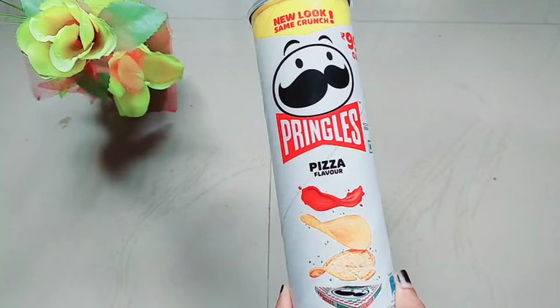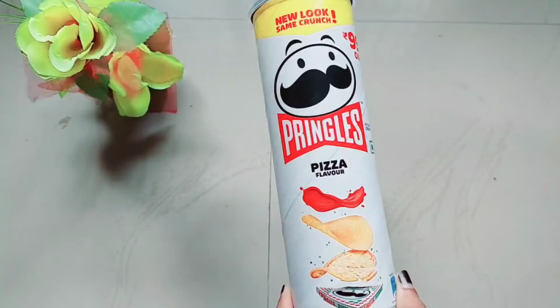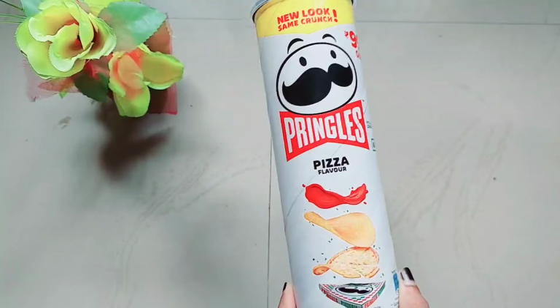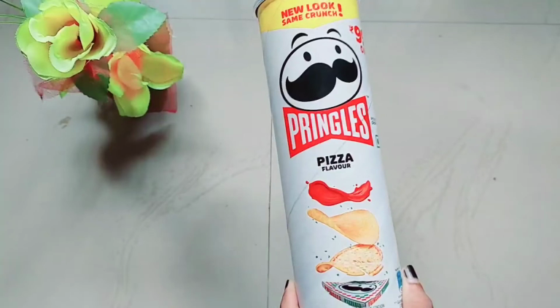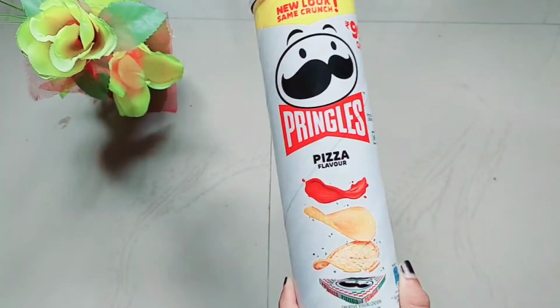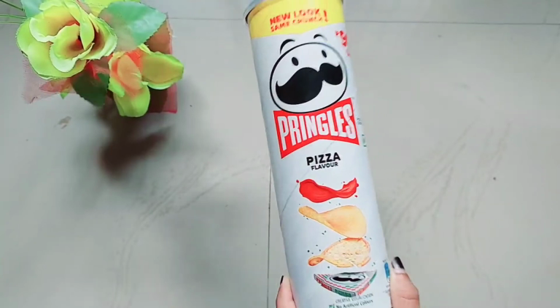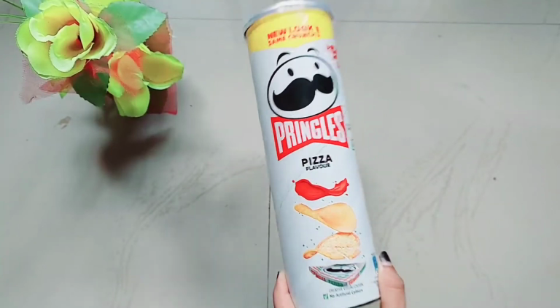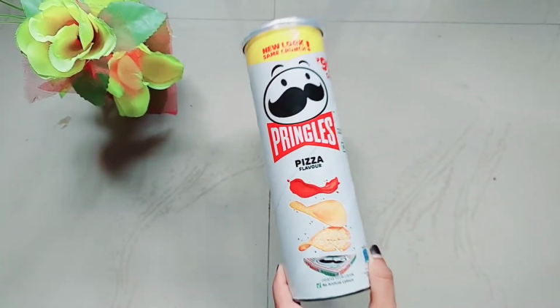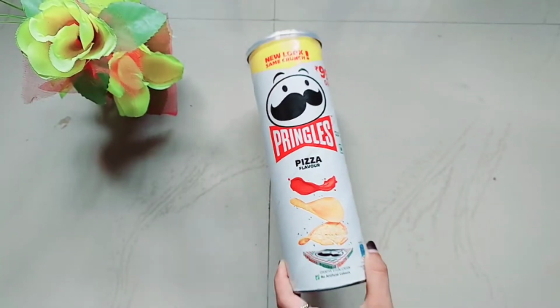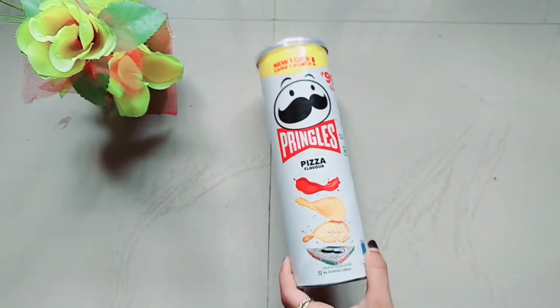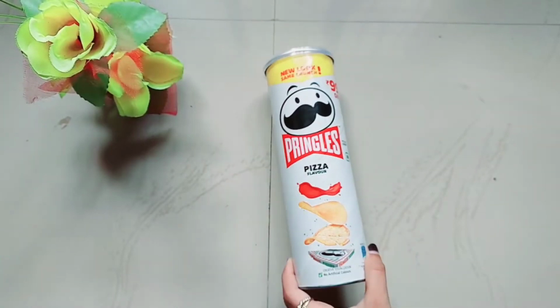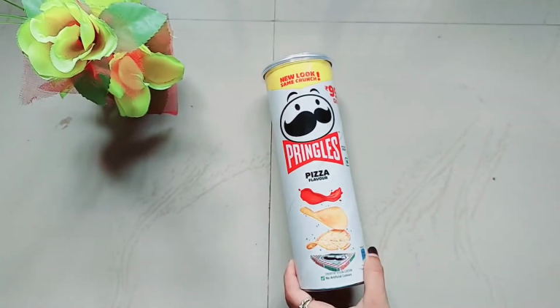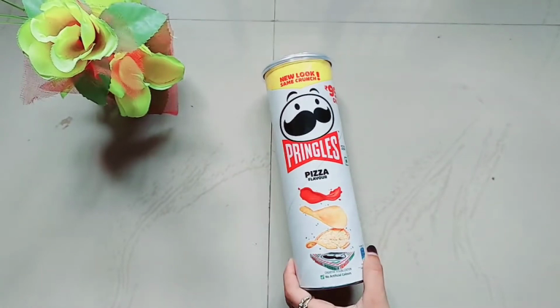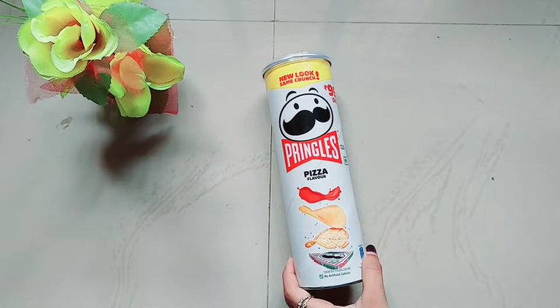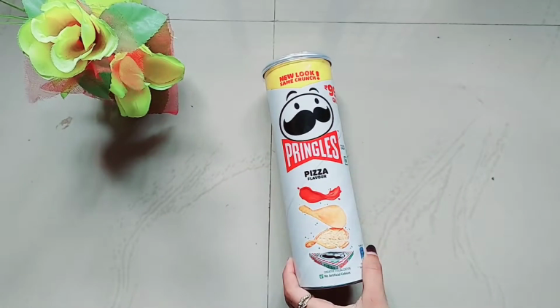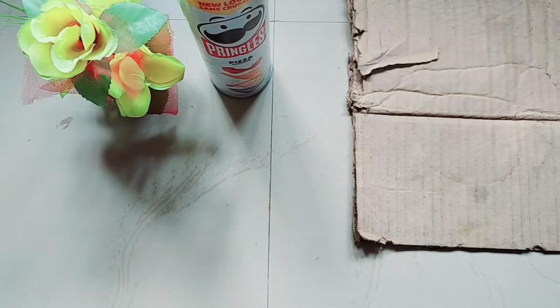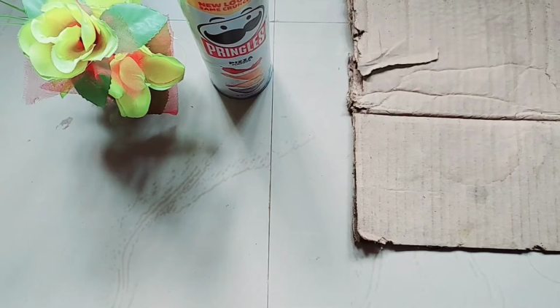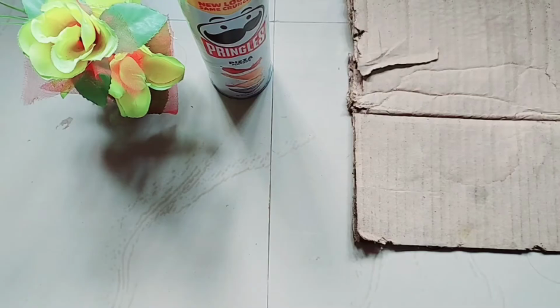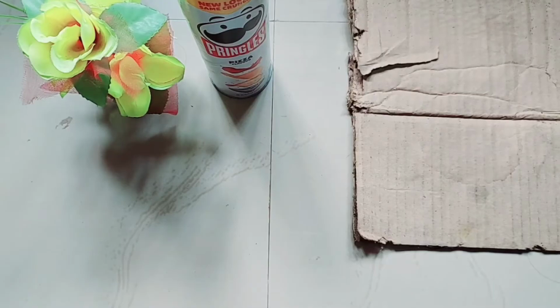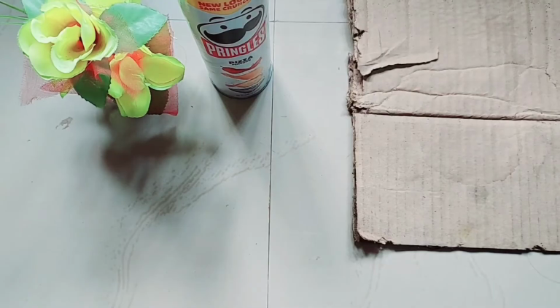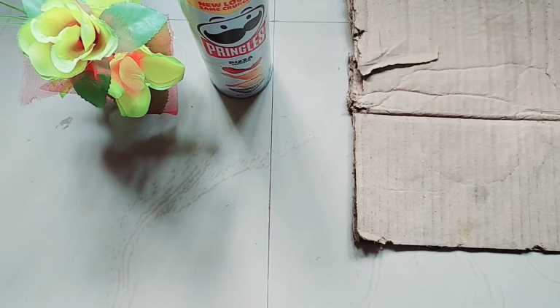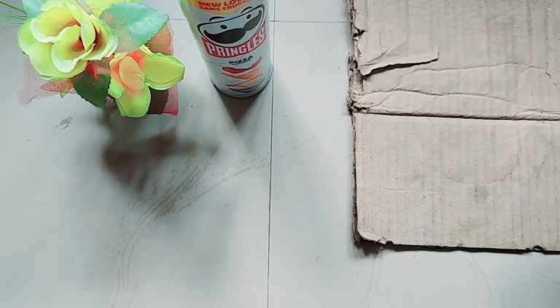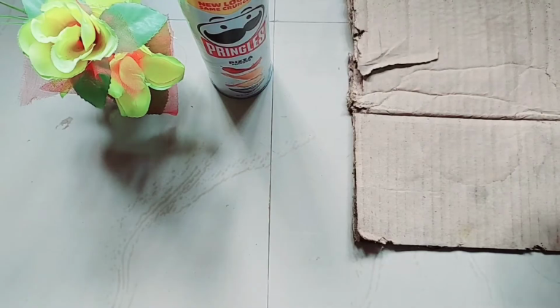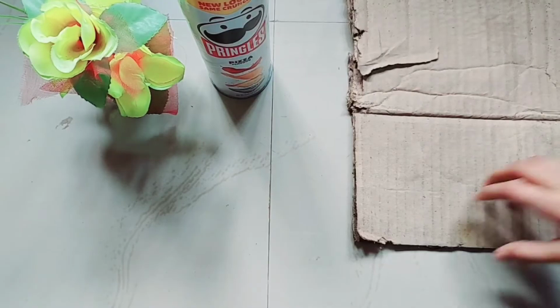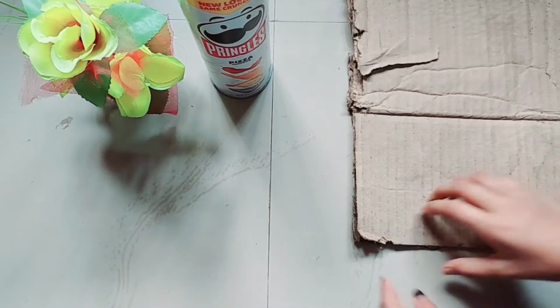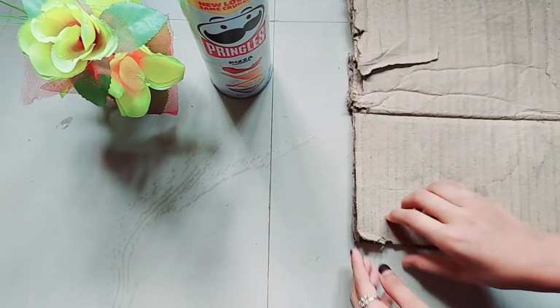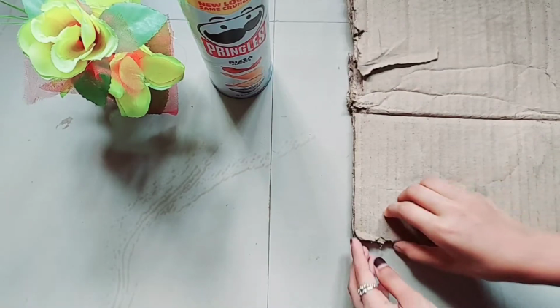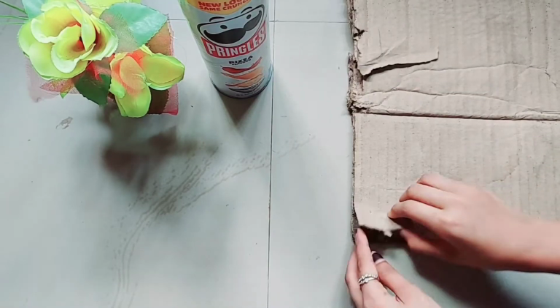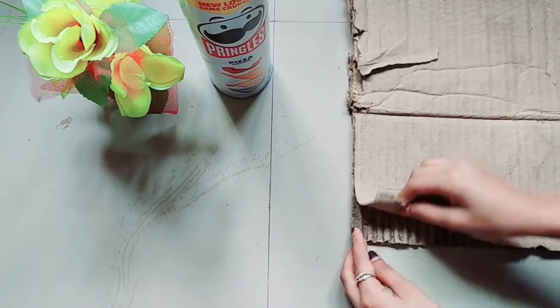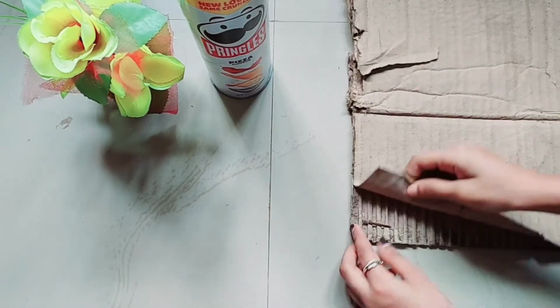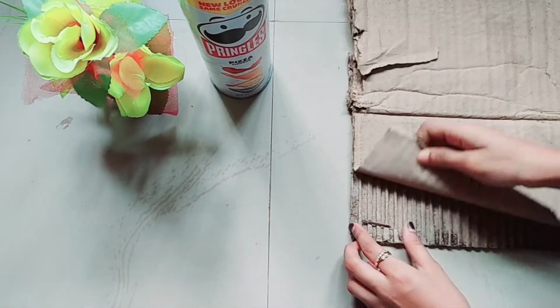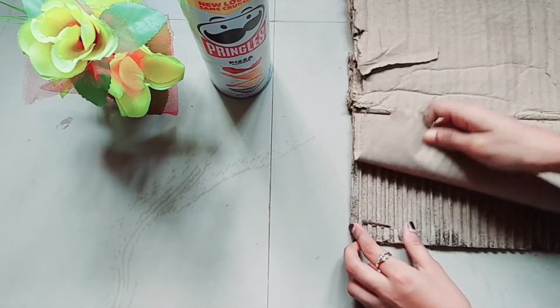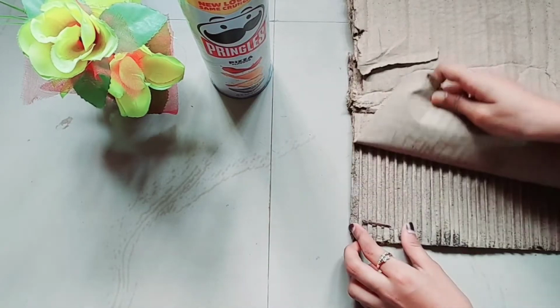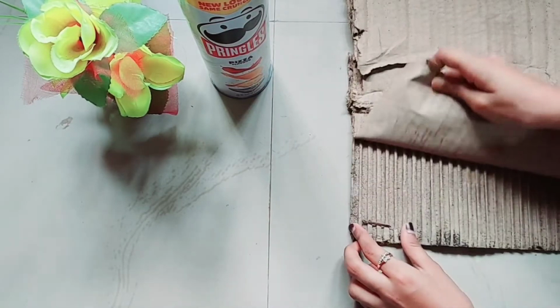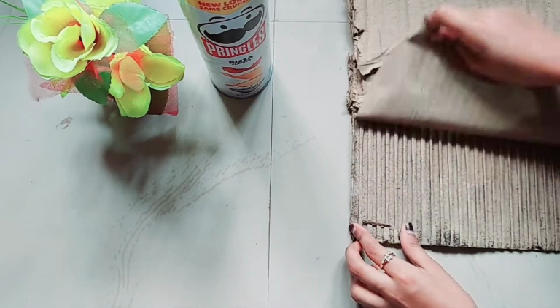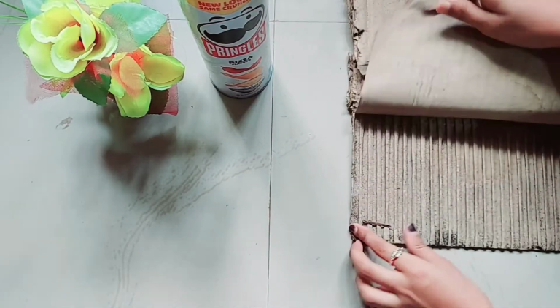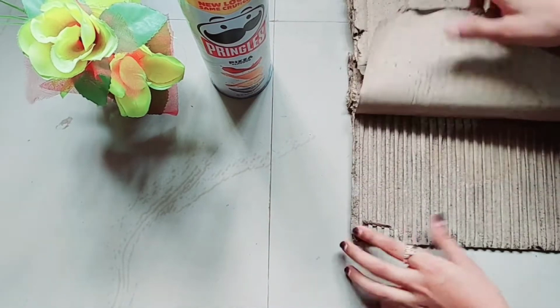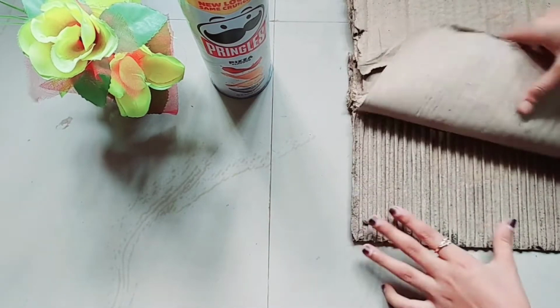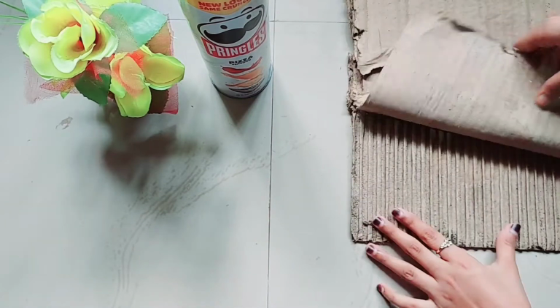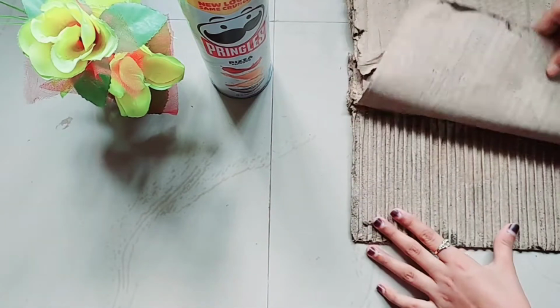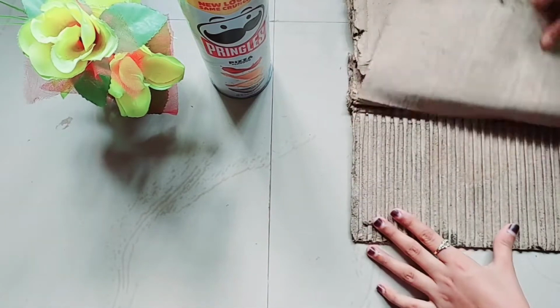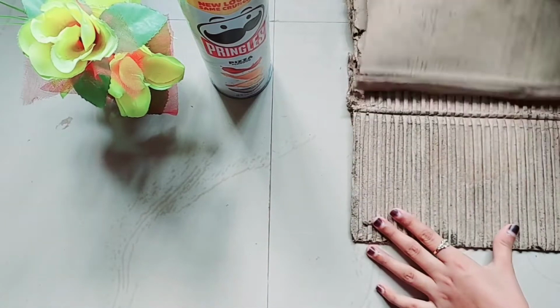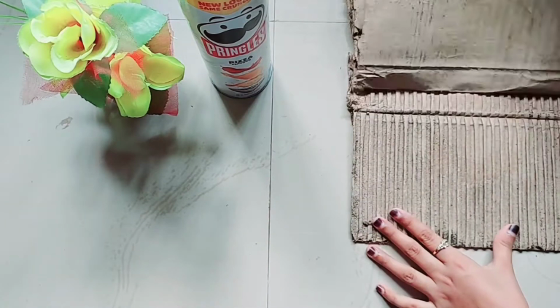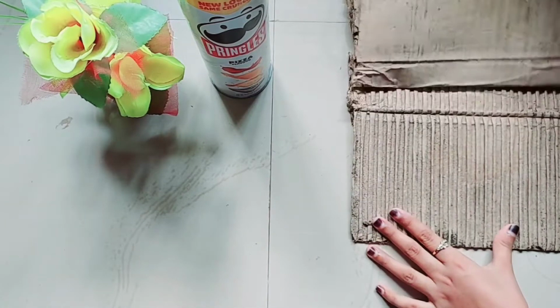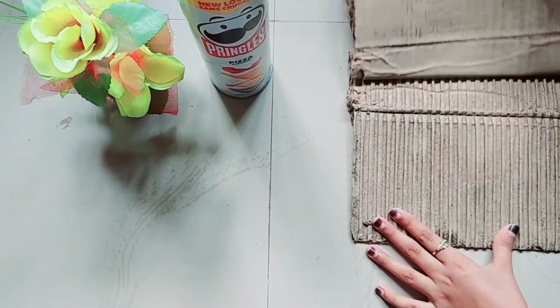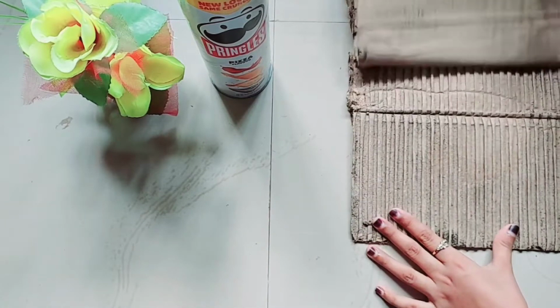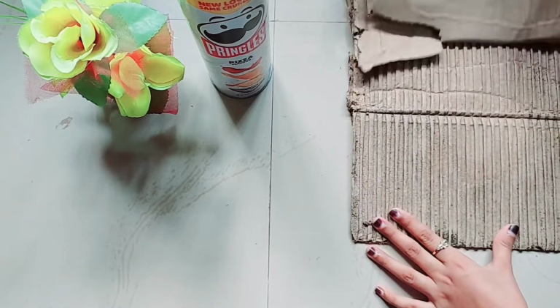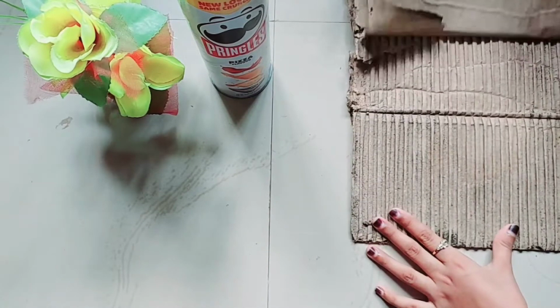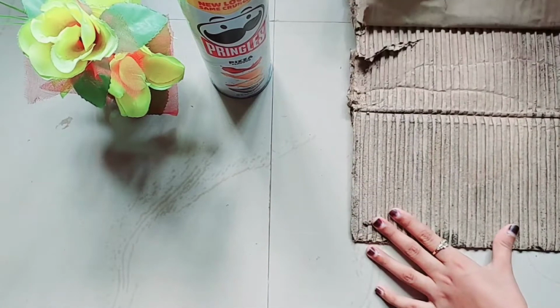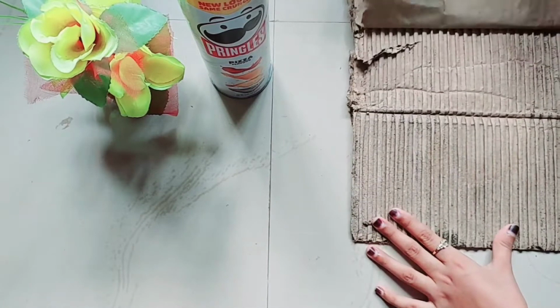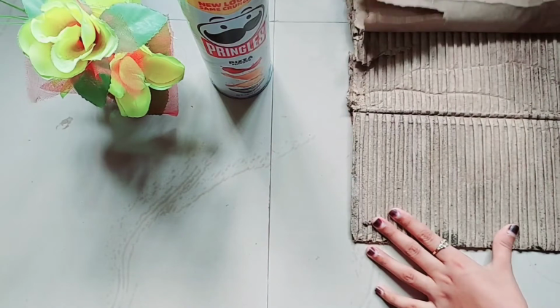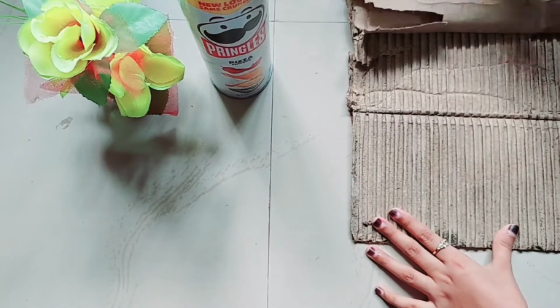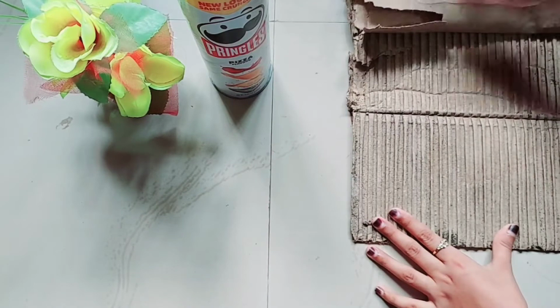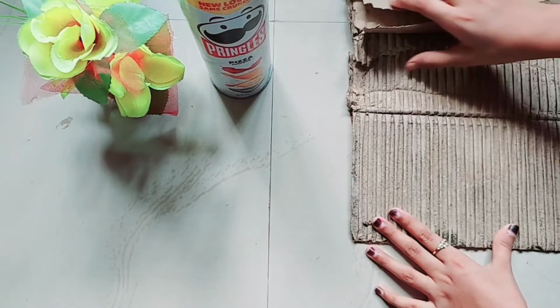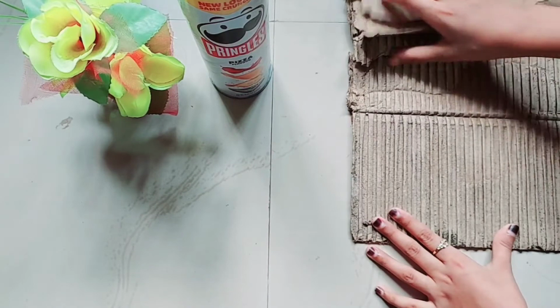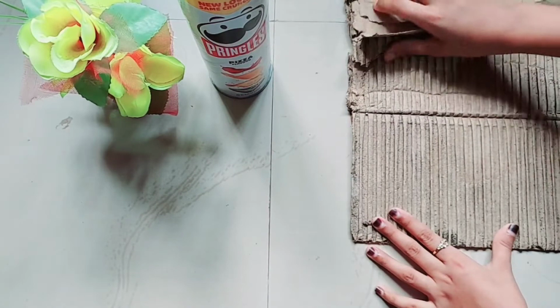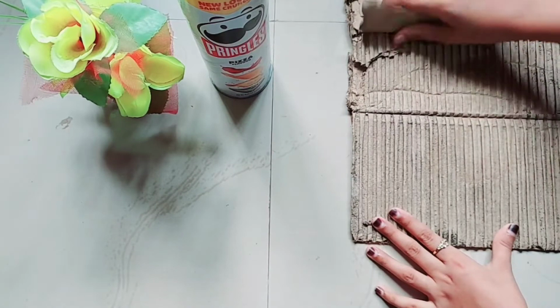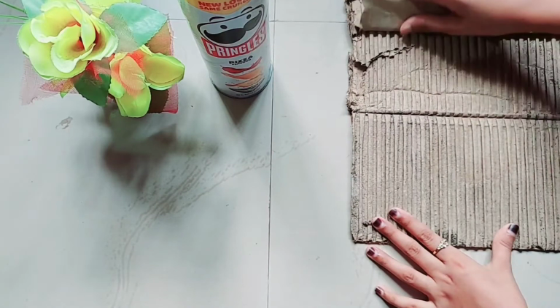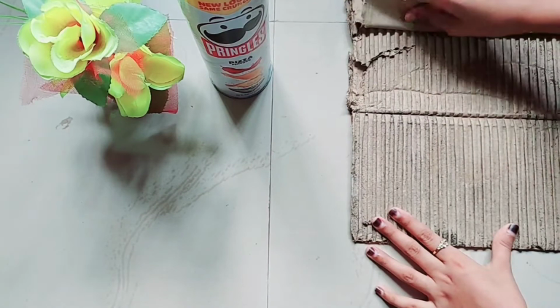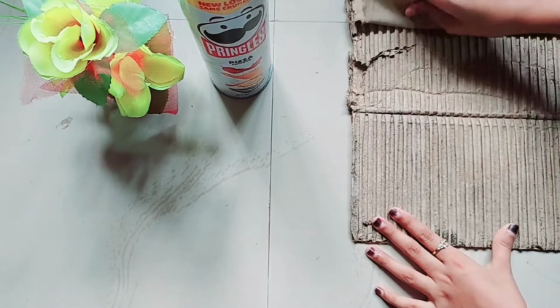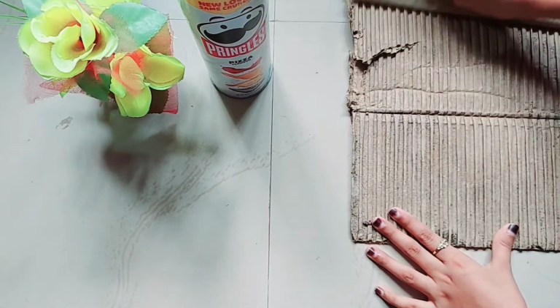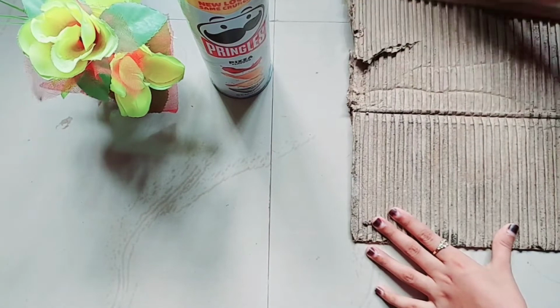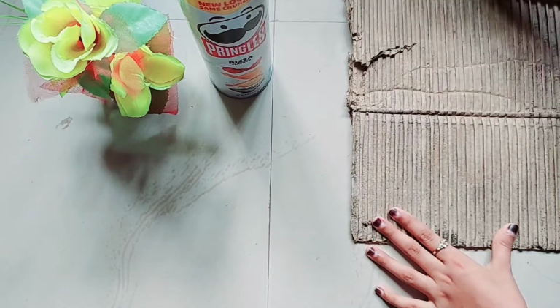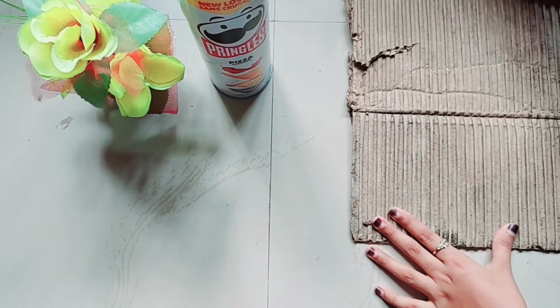Hello friends! This is our travel vlog and cooking vlog. This is a variety video.